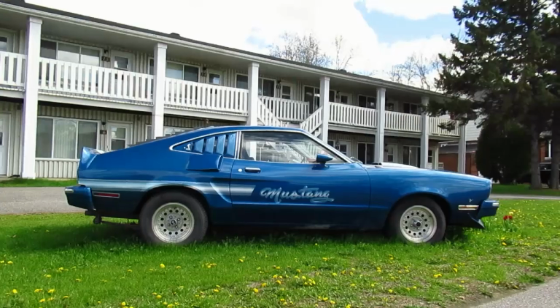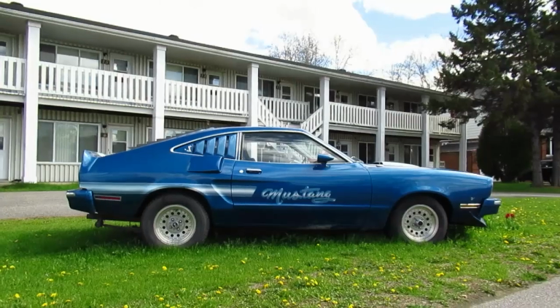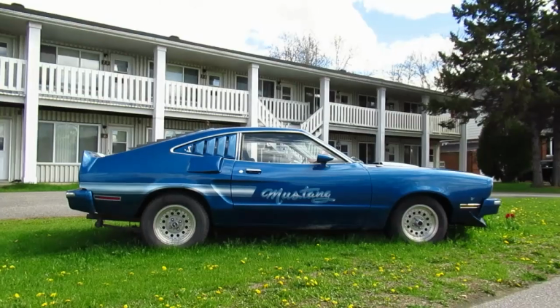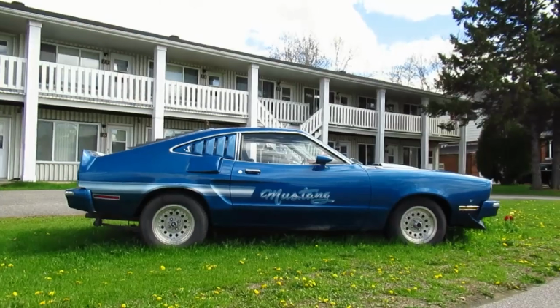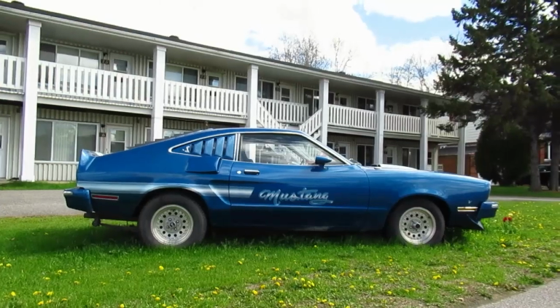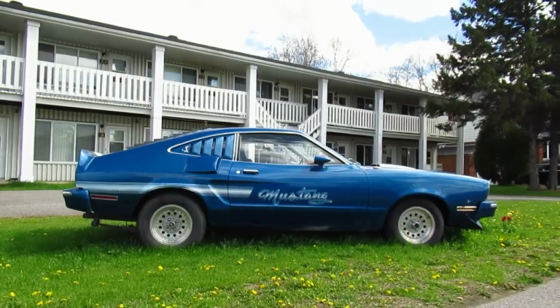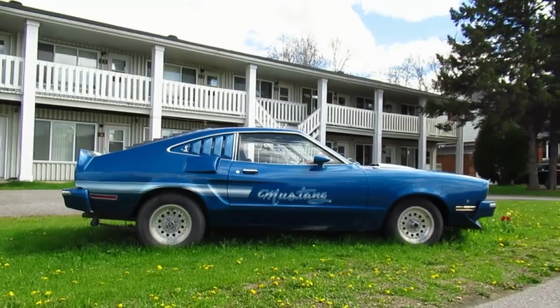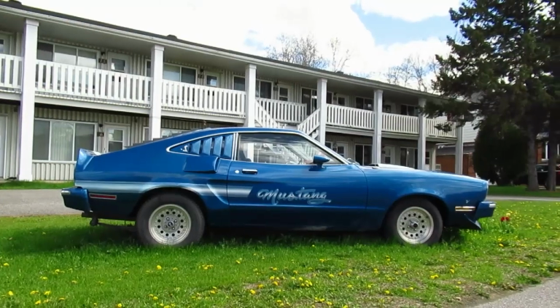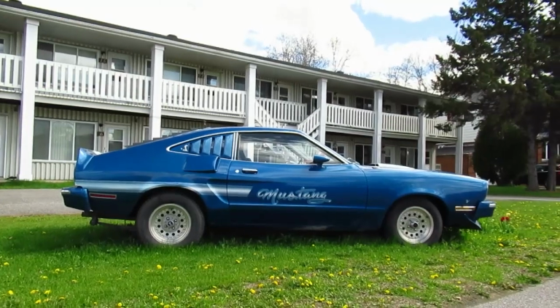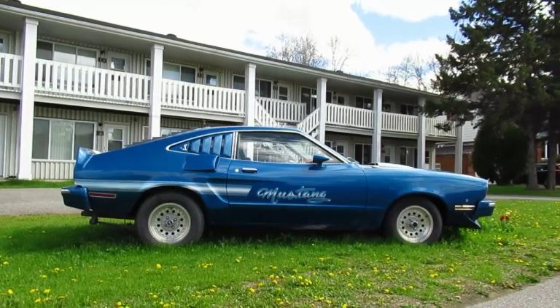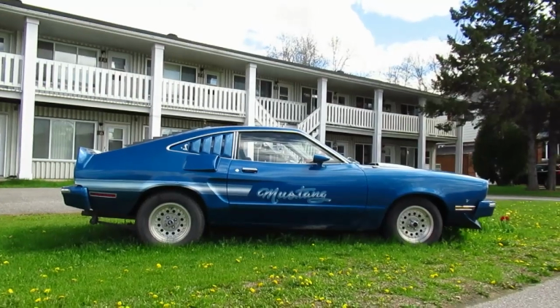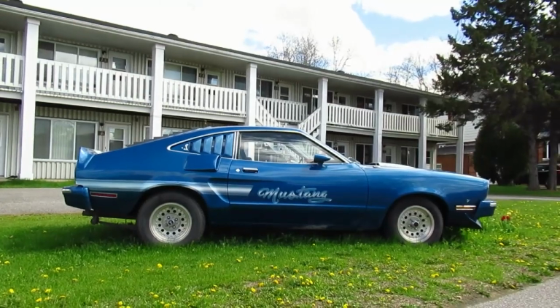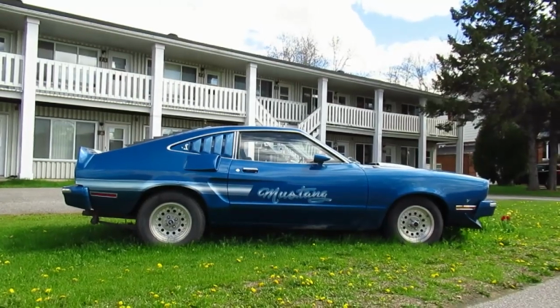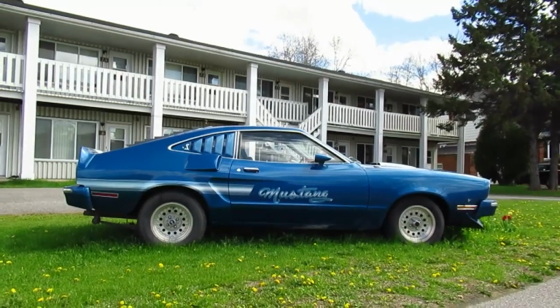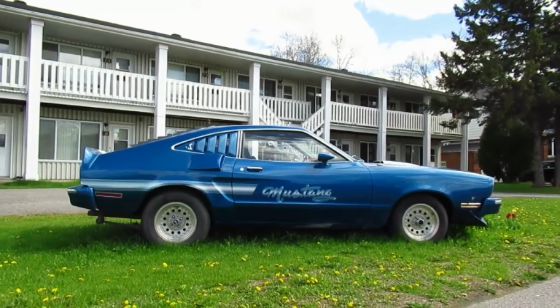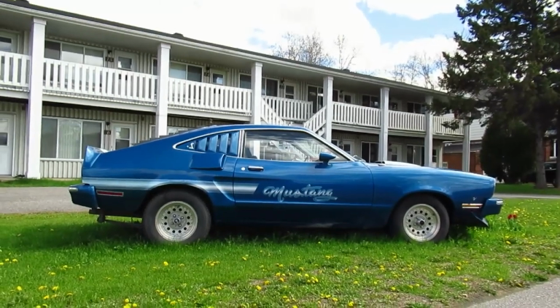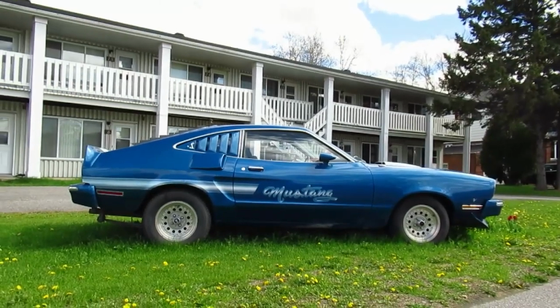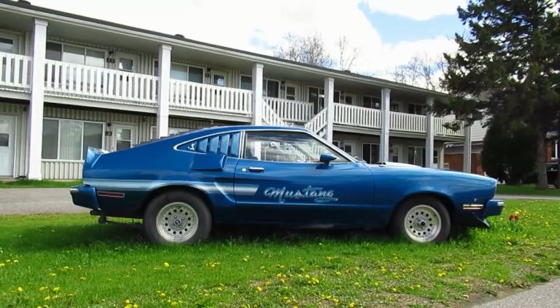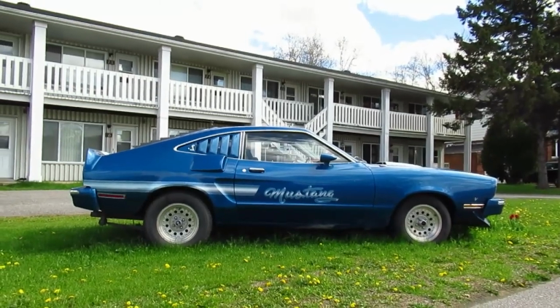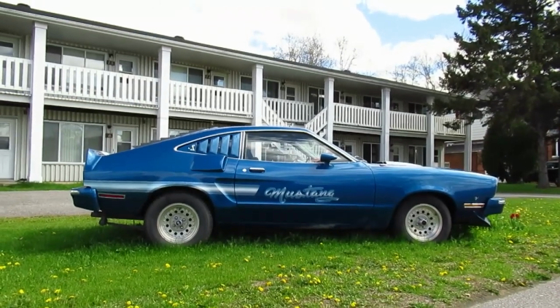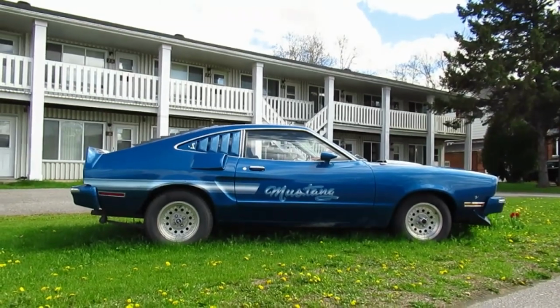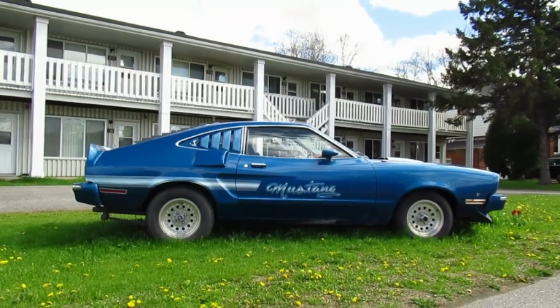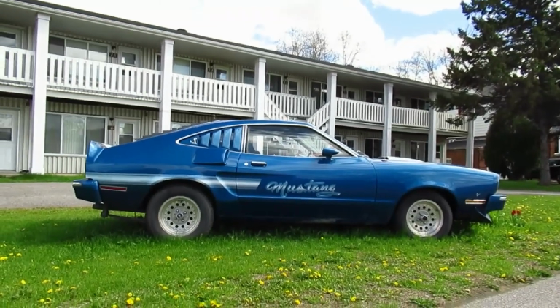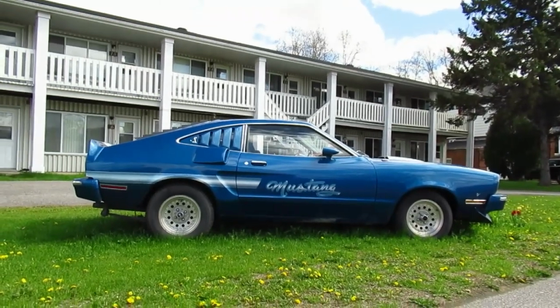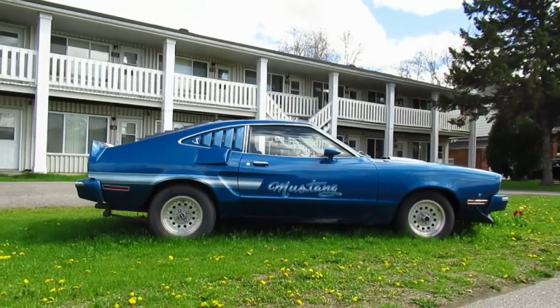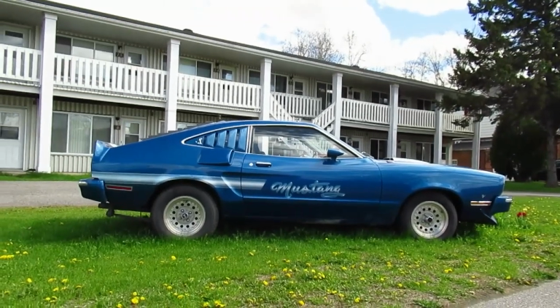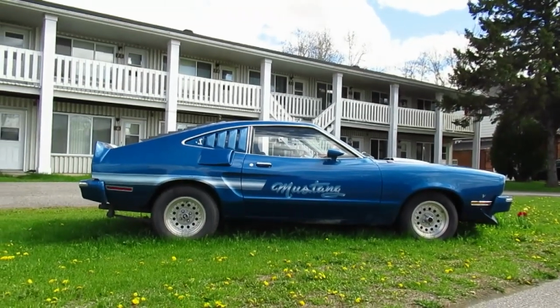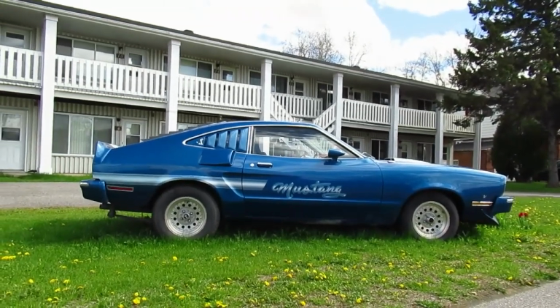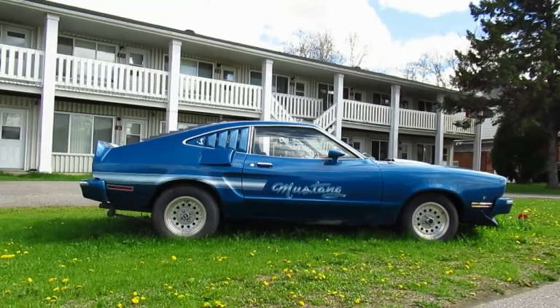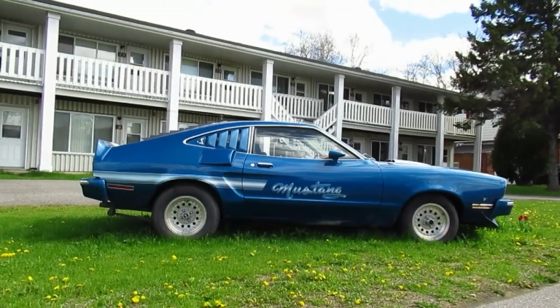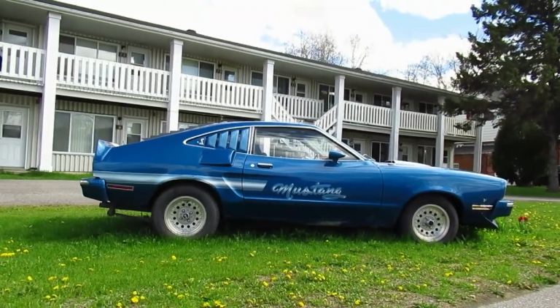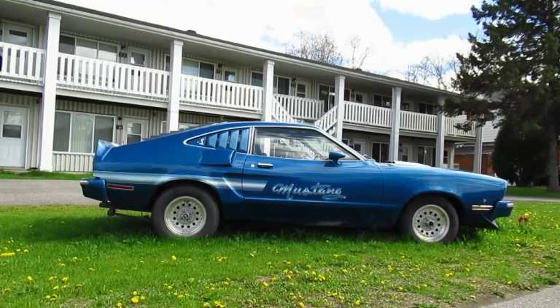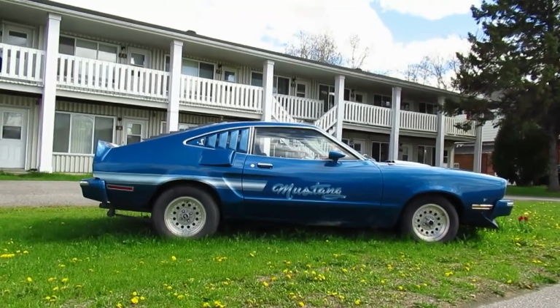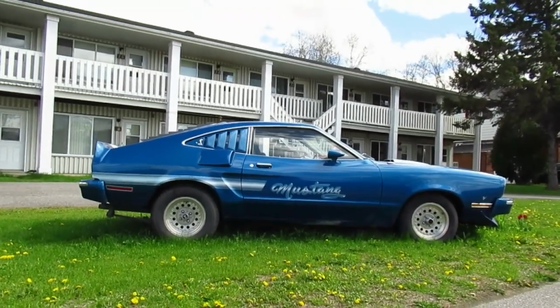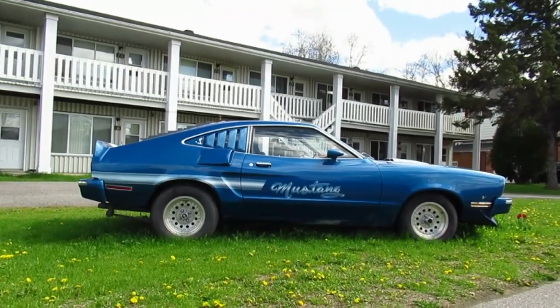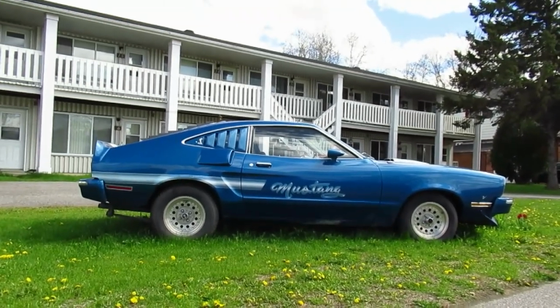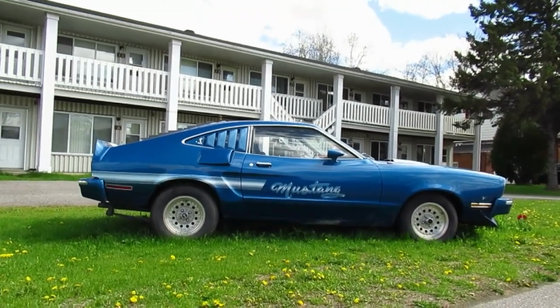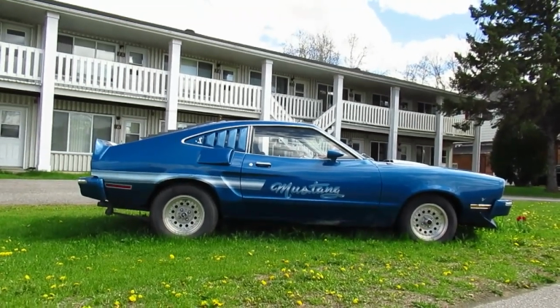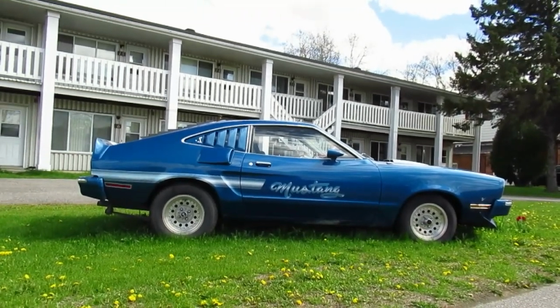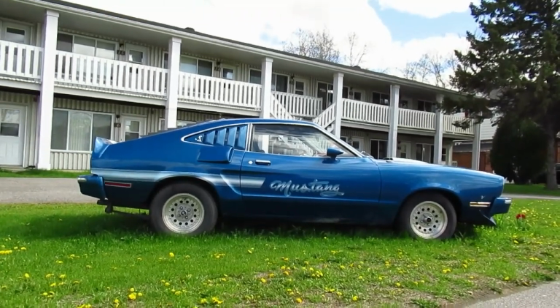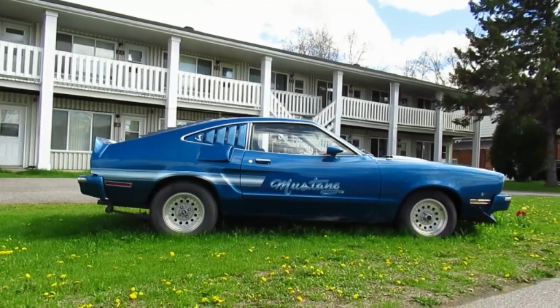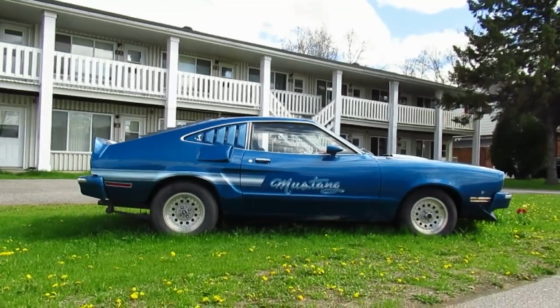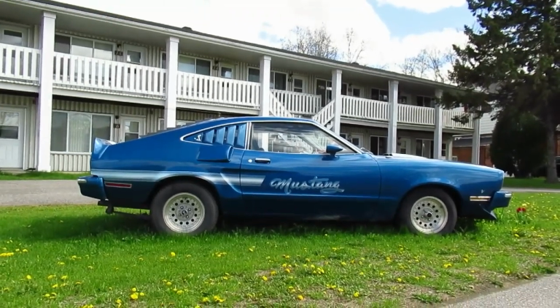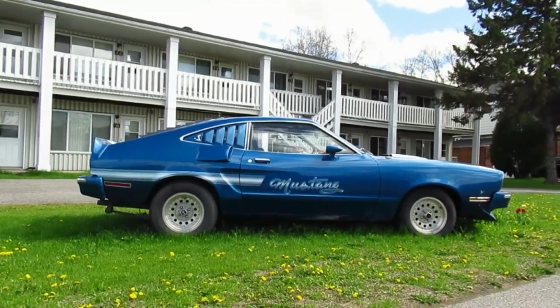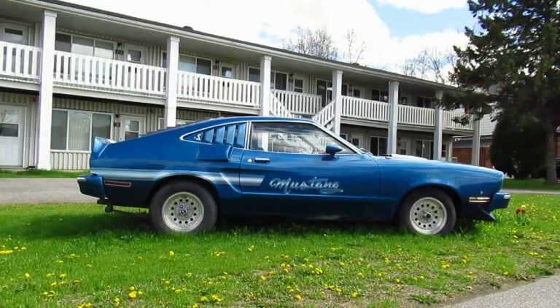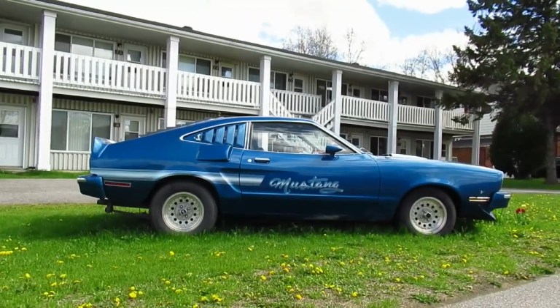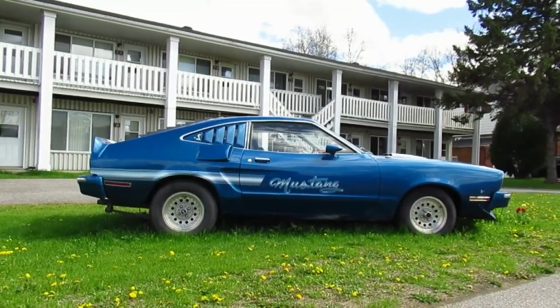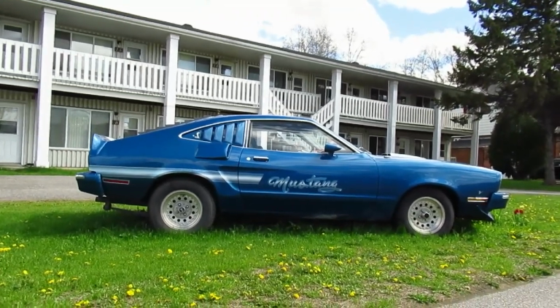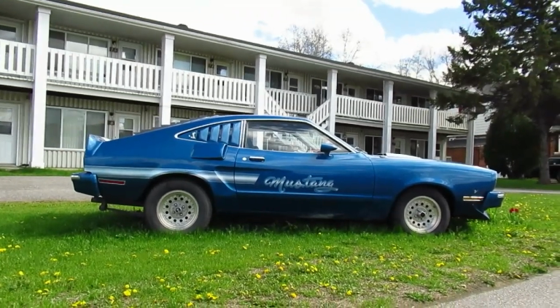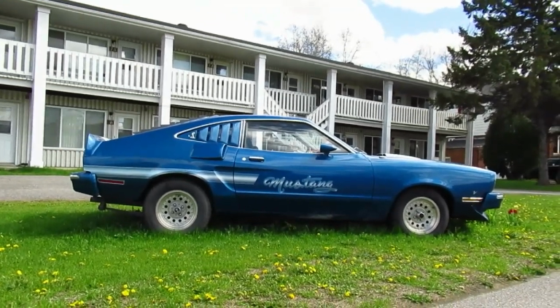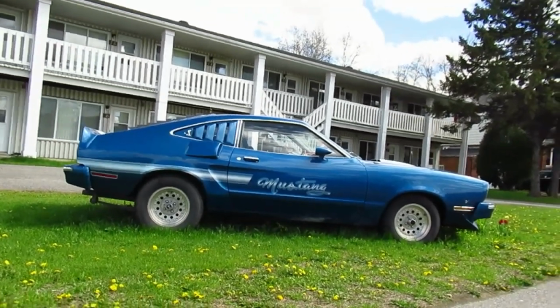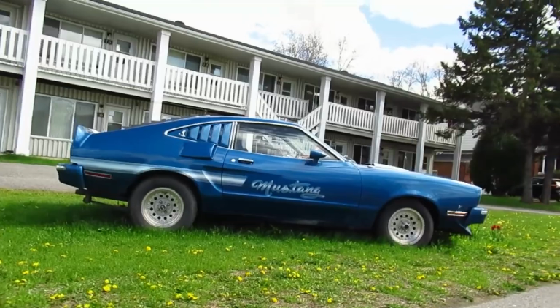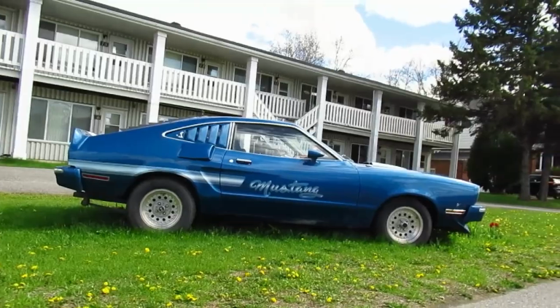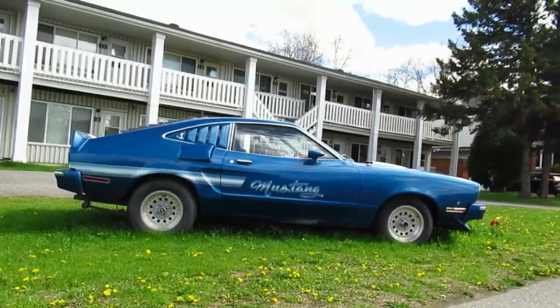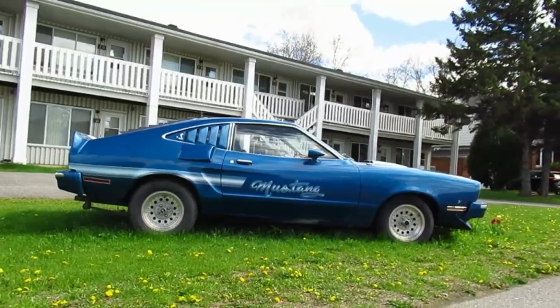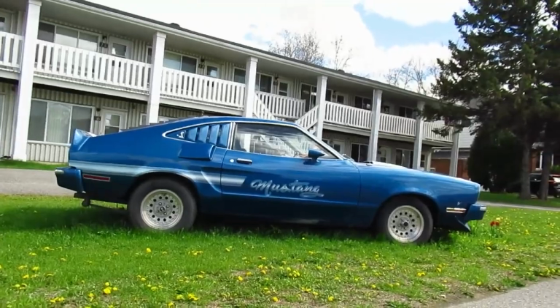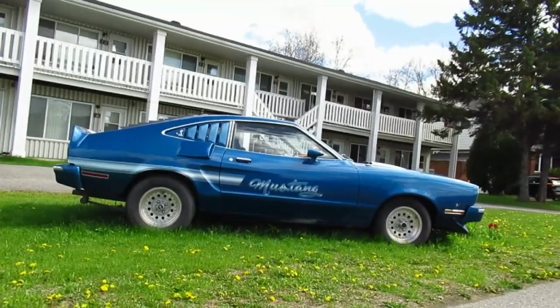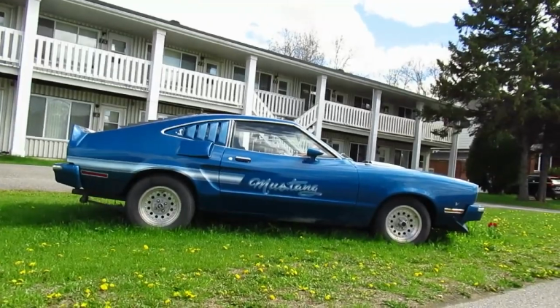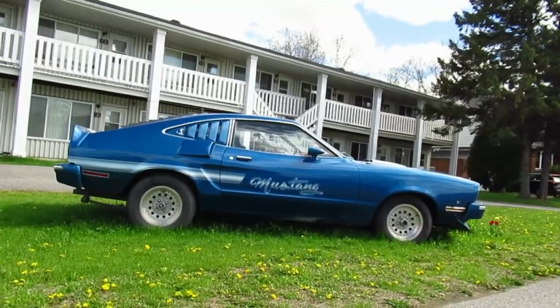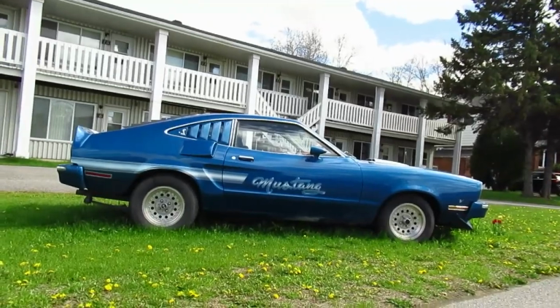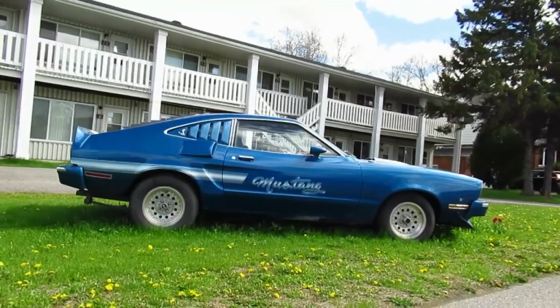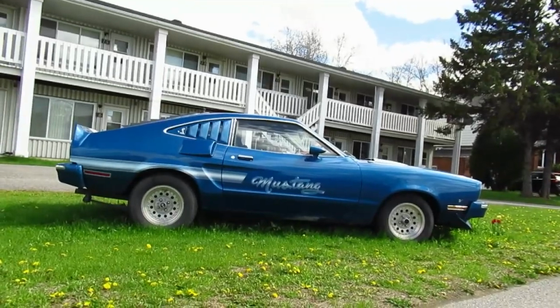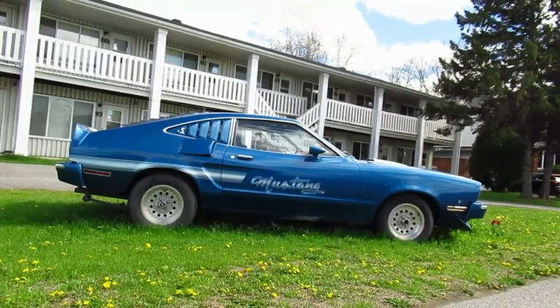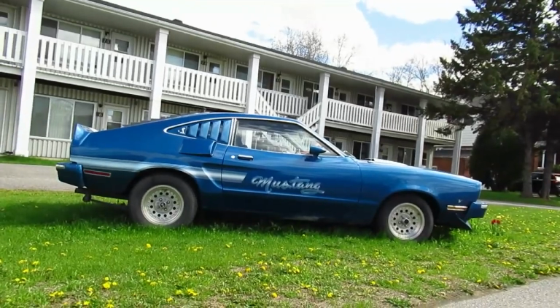Hey, what's happening guys? Elton McFaul here. I'm in Trois-Rivières, Quebec, just northeast of Montreal. Look at this rare Mustang.